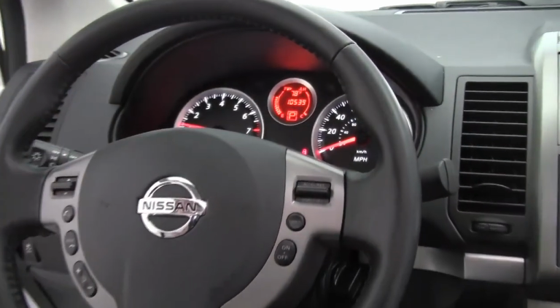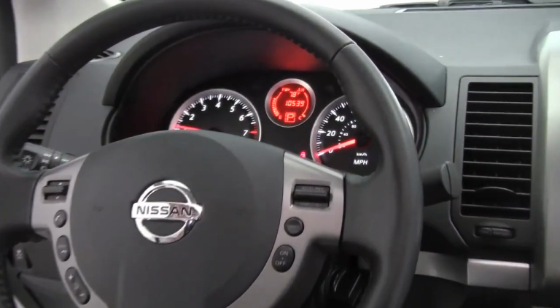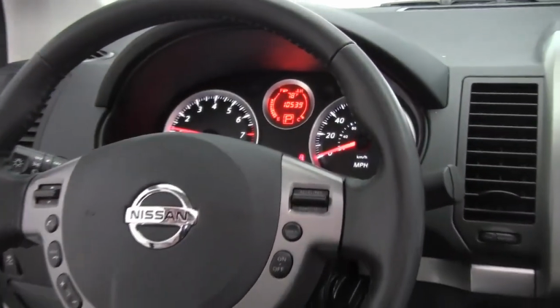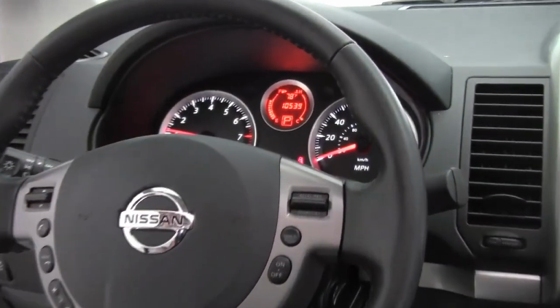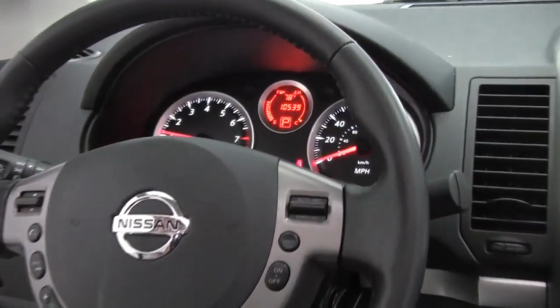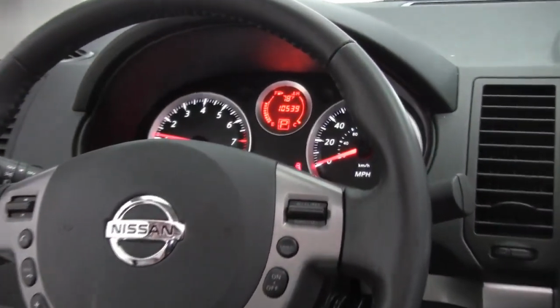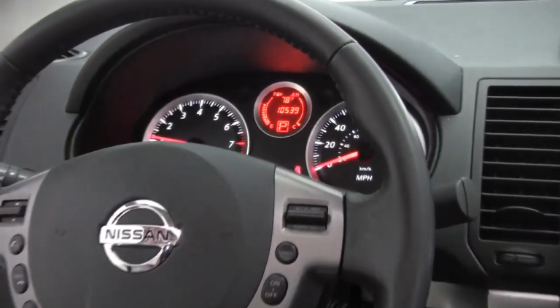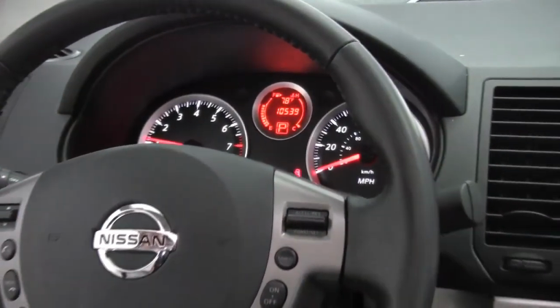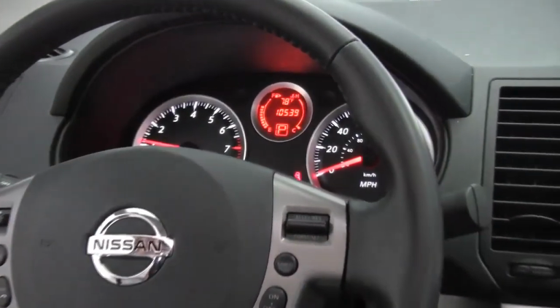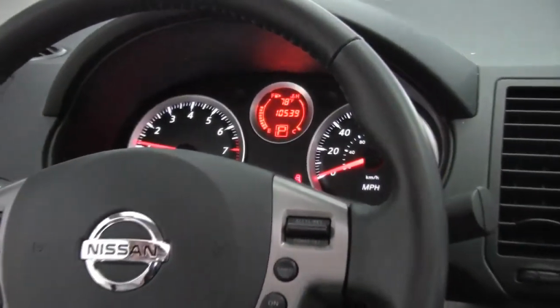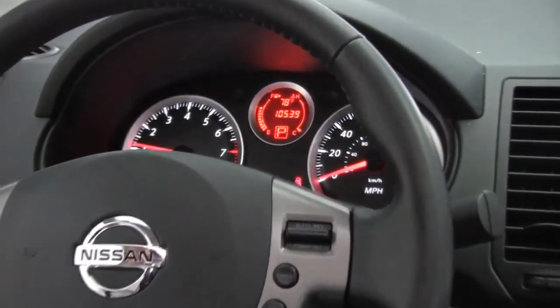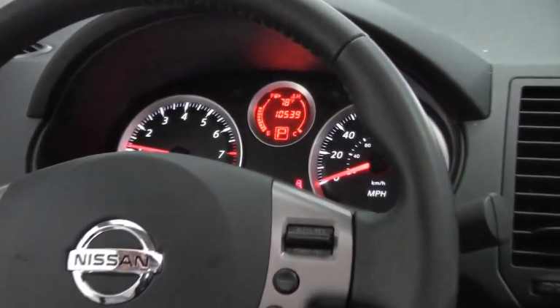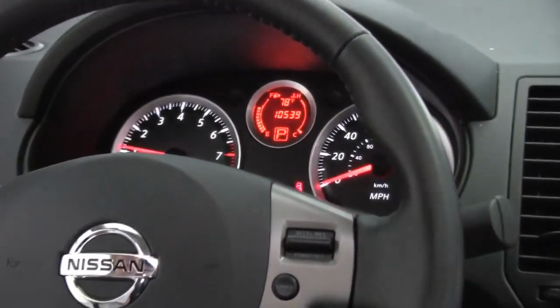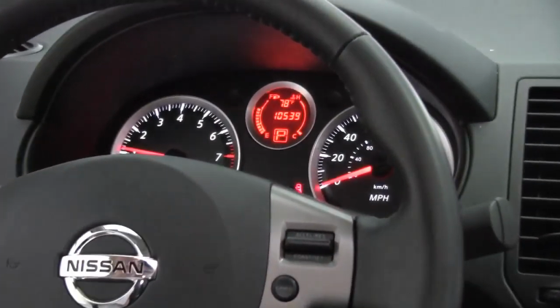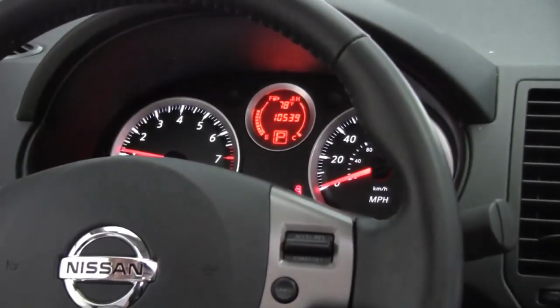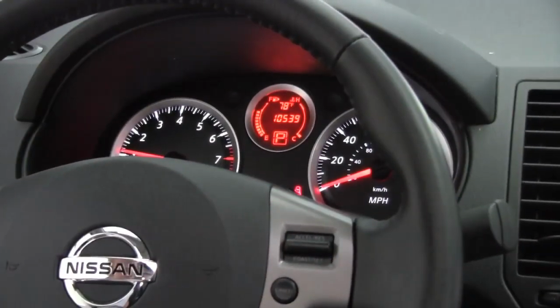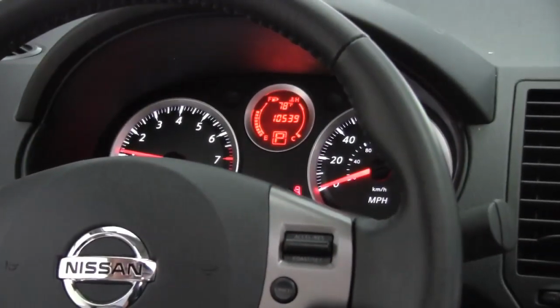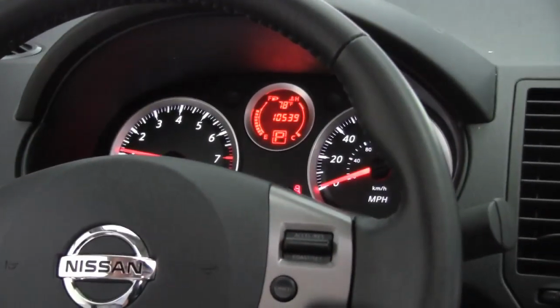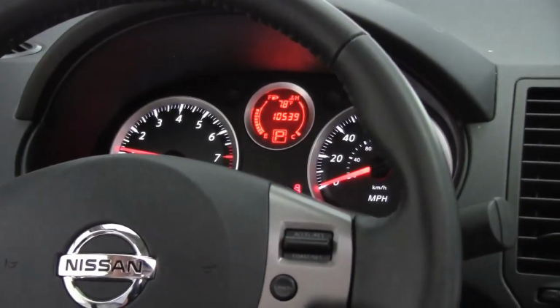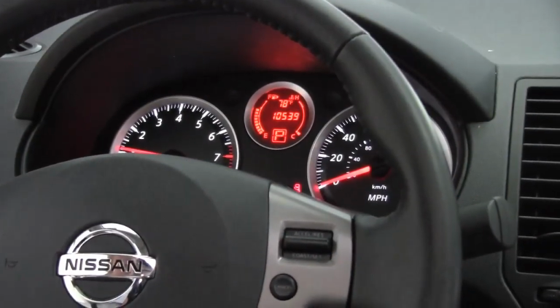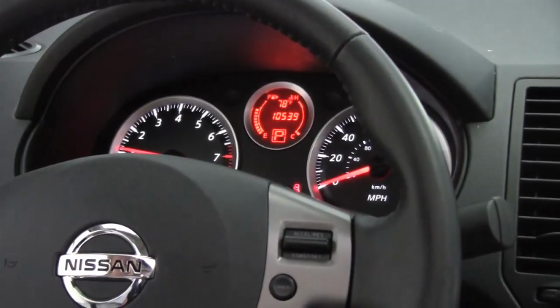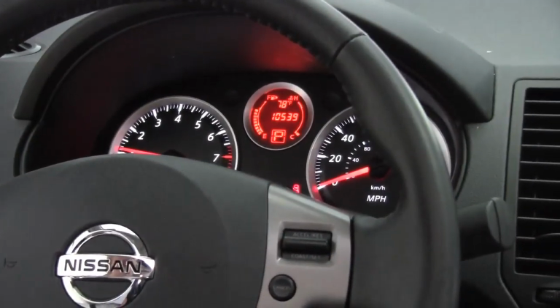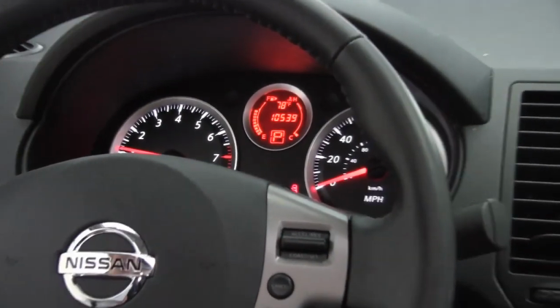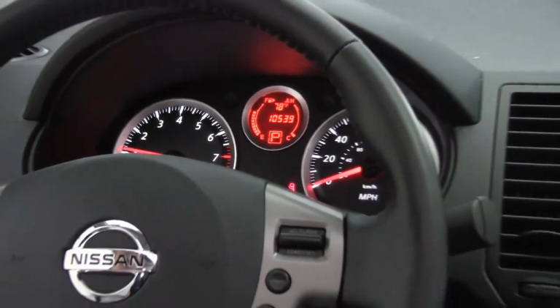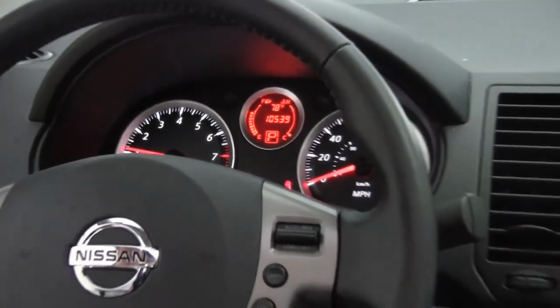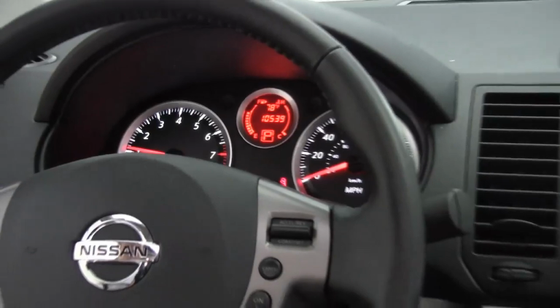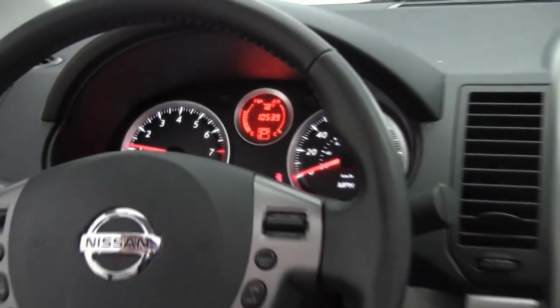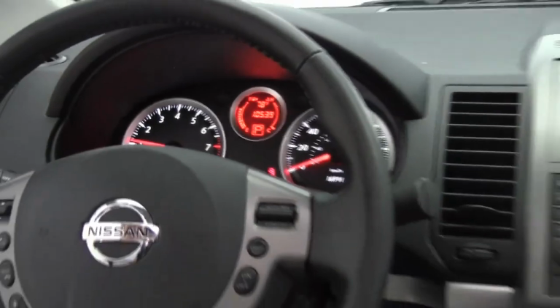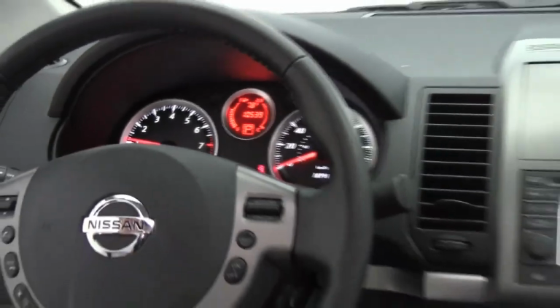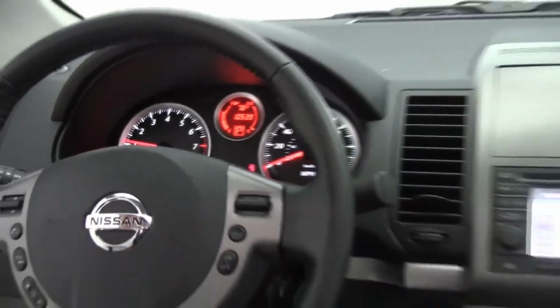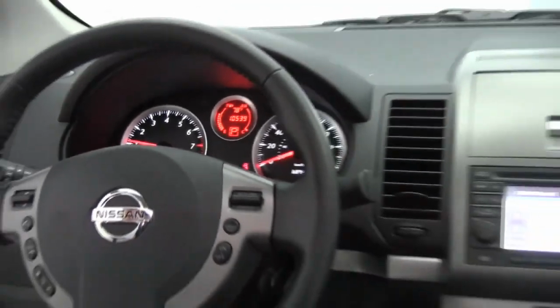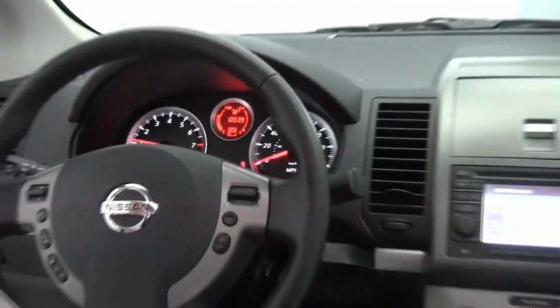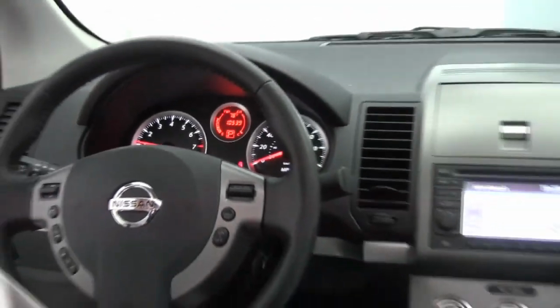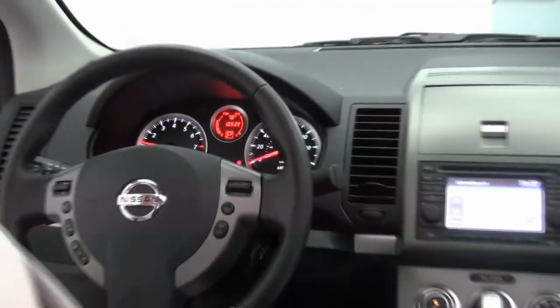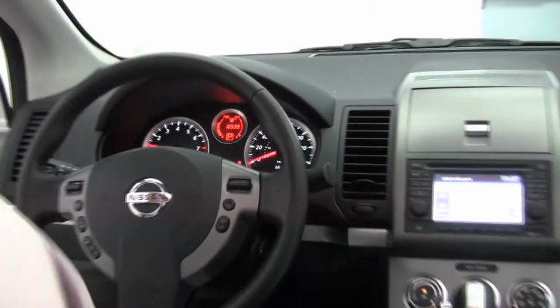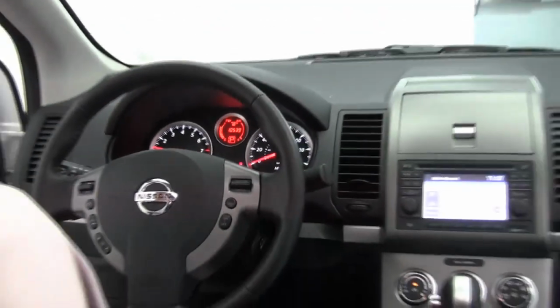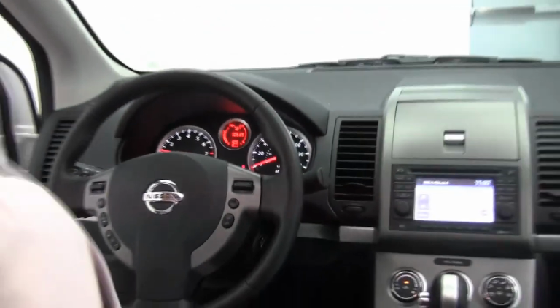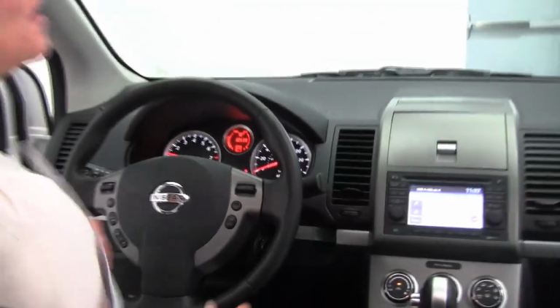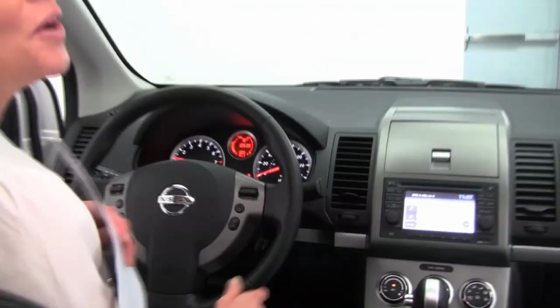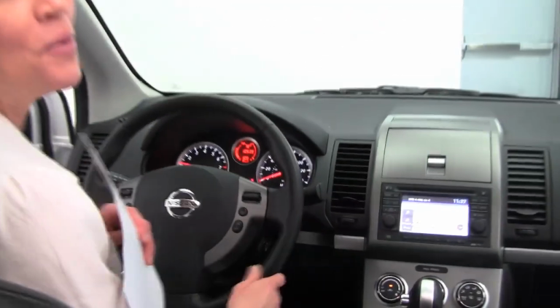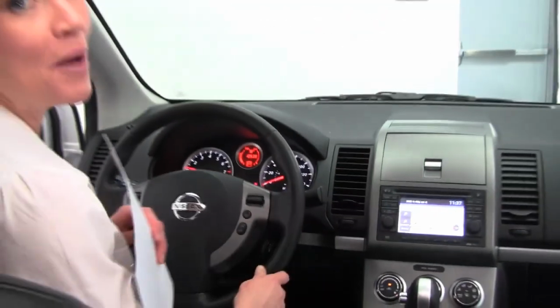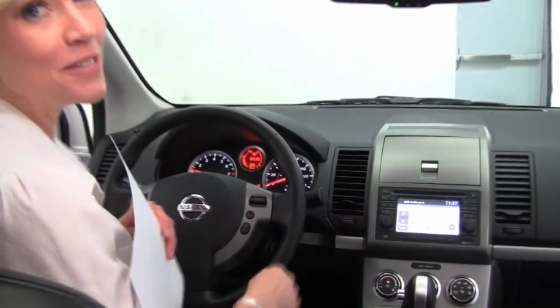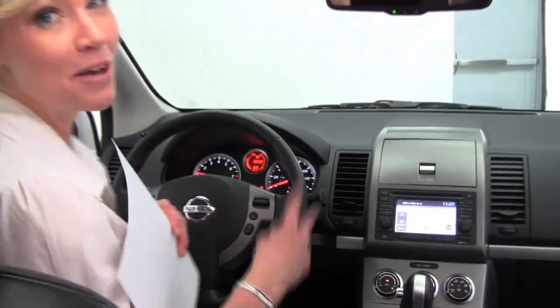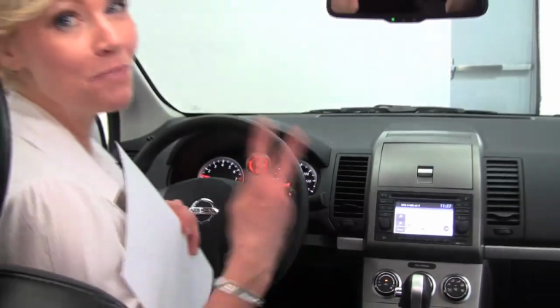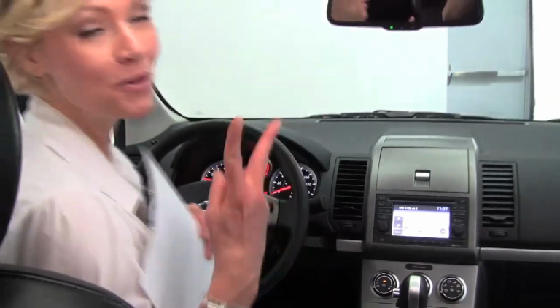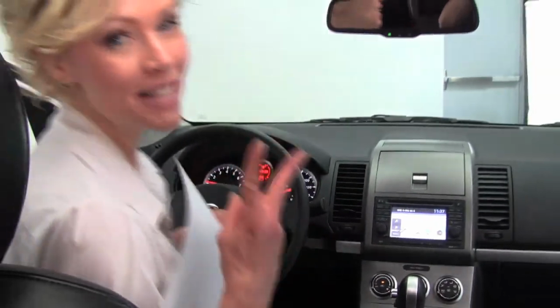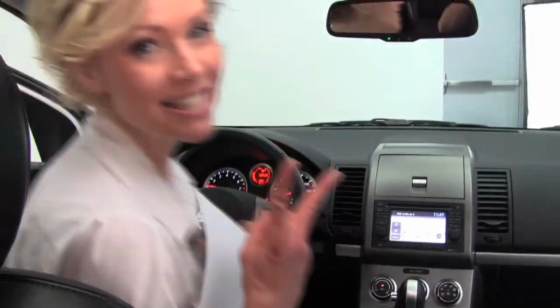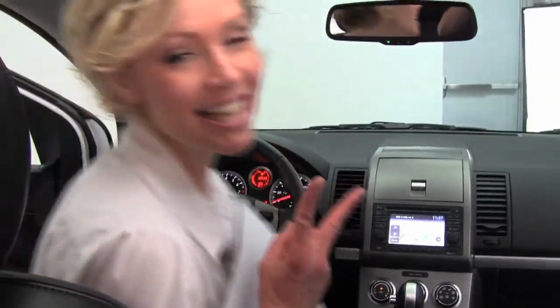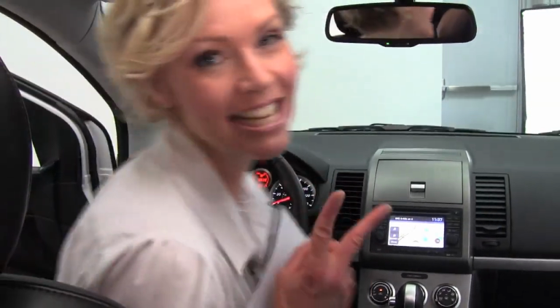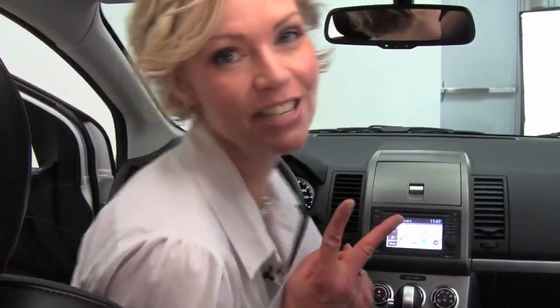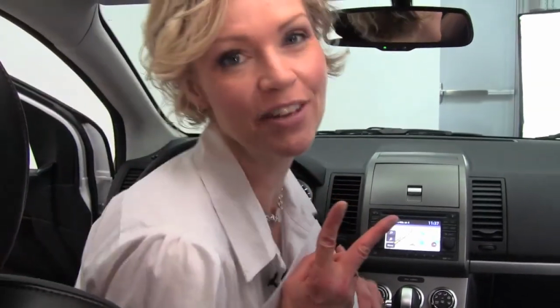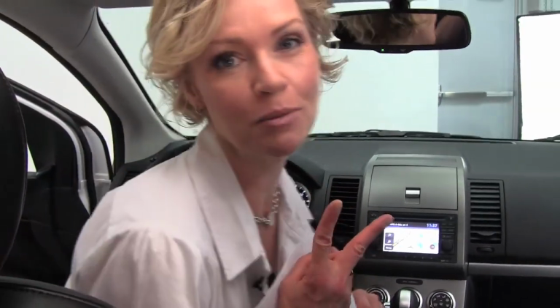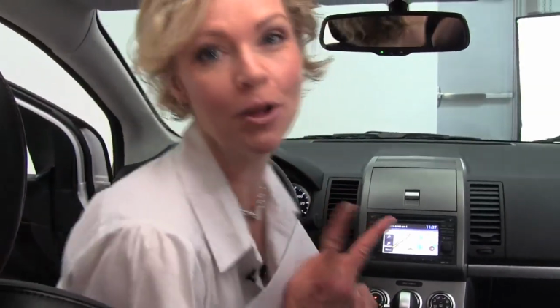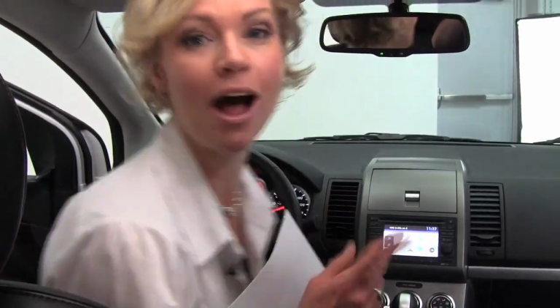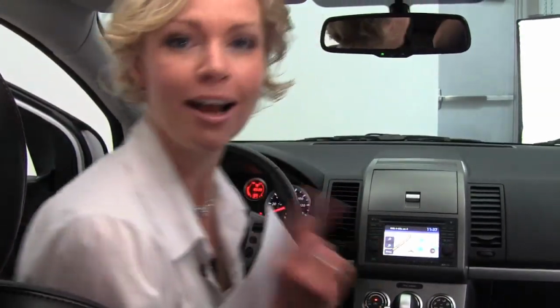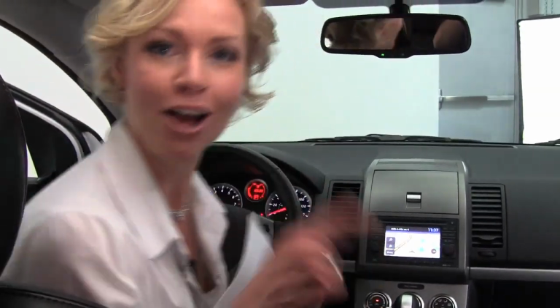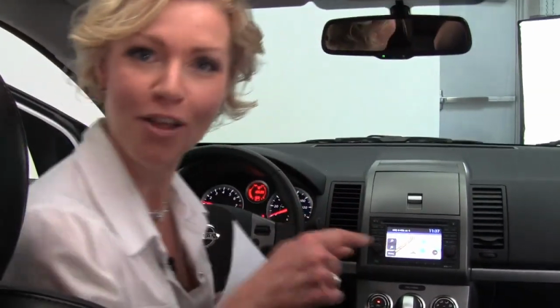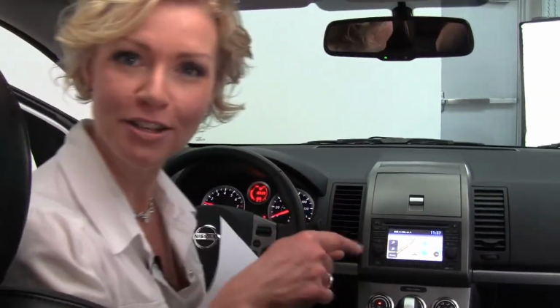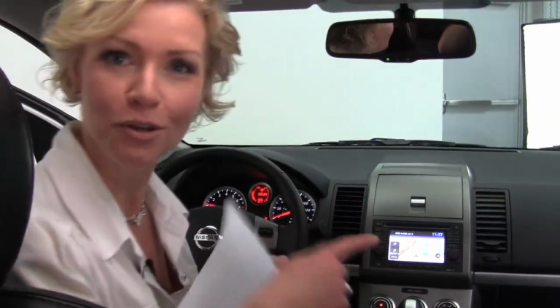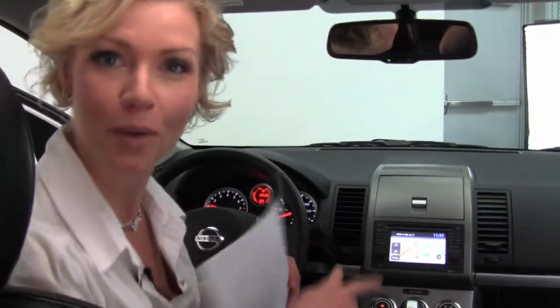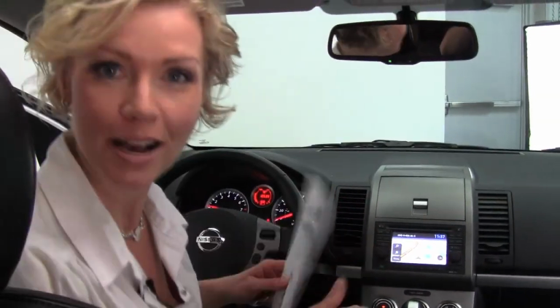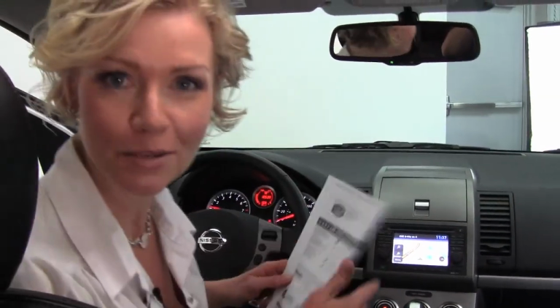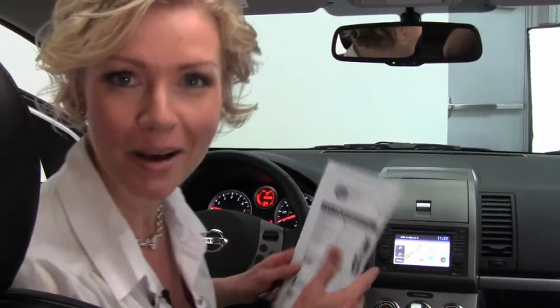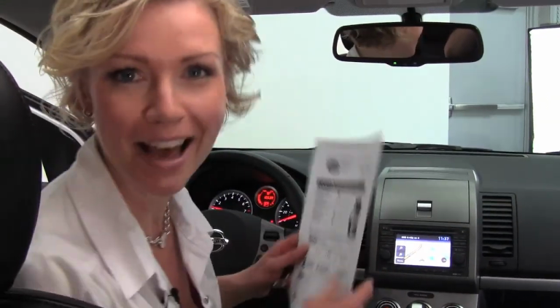This vehicle has 10,539 miles on it. We also have both sets of keys available. I call this a wise buy.